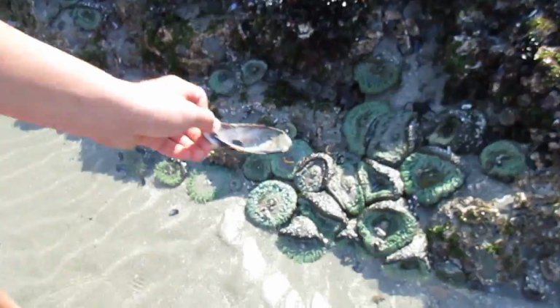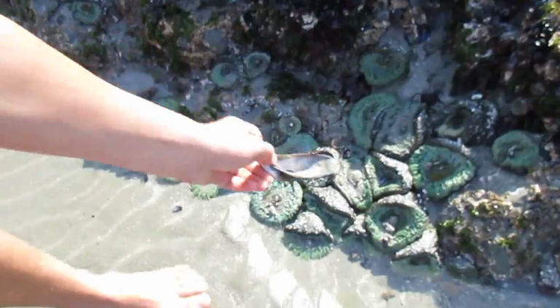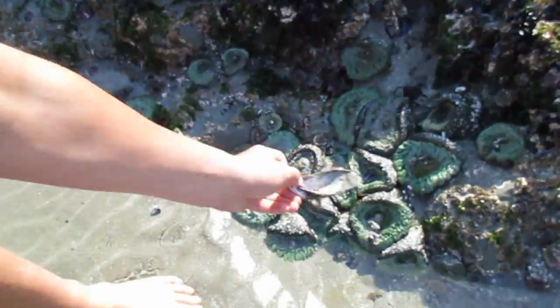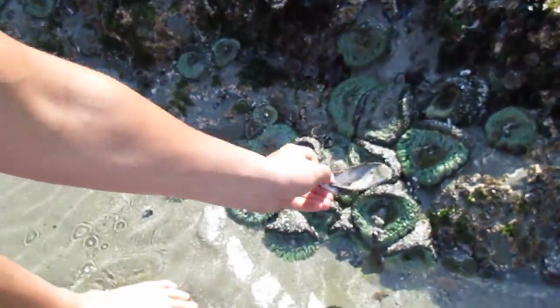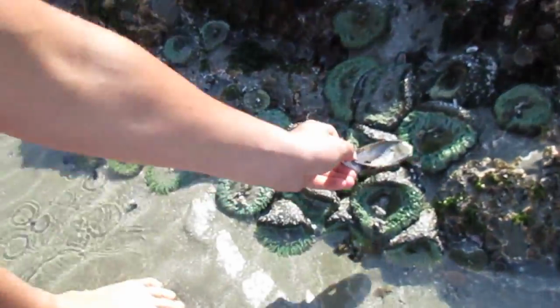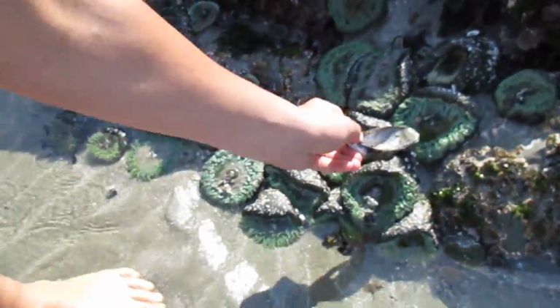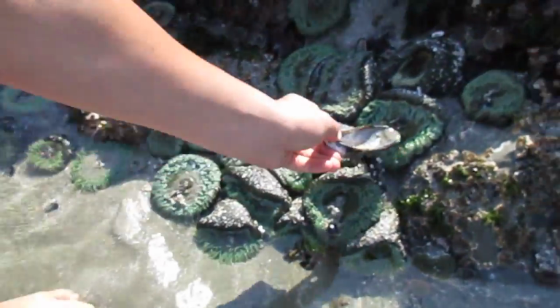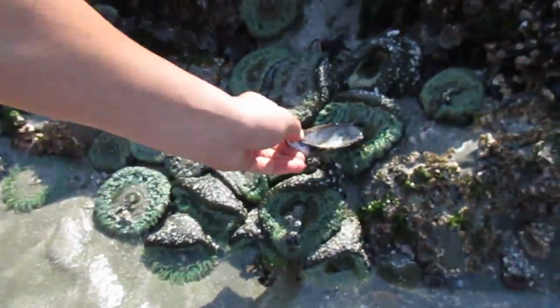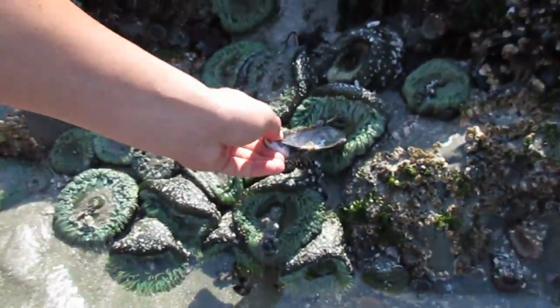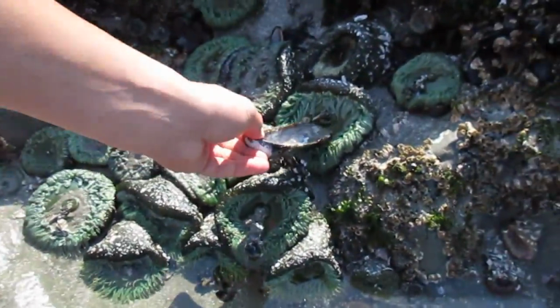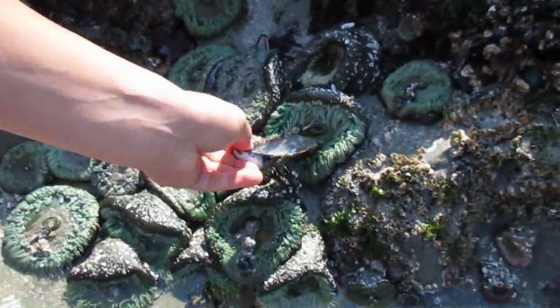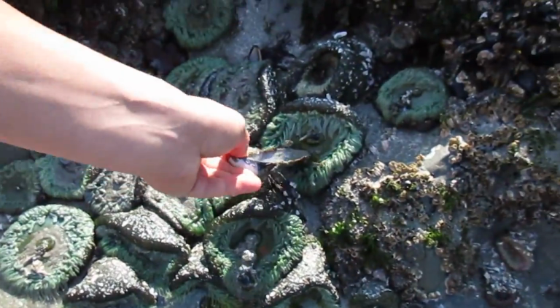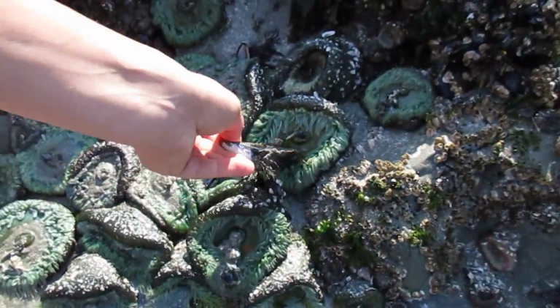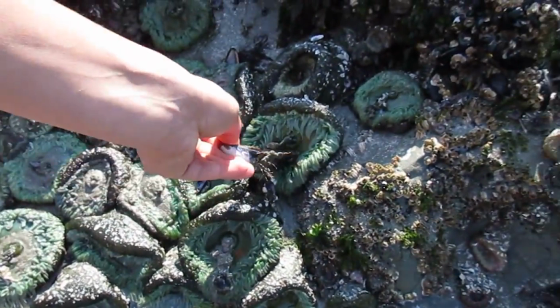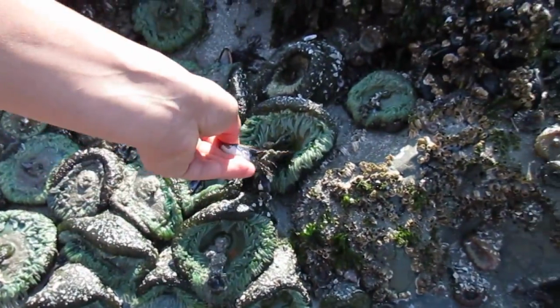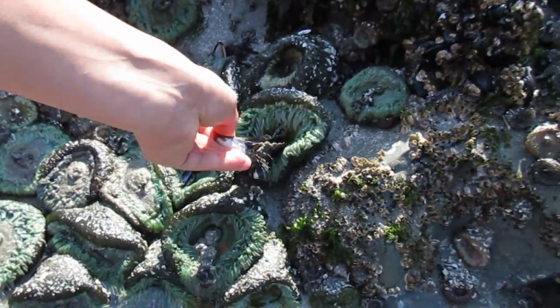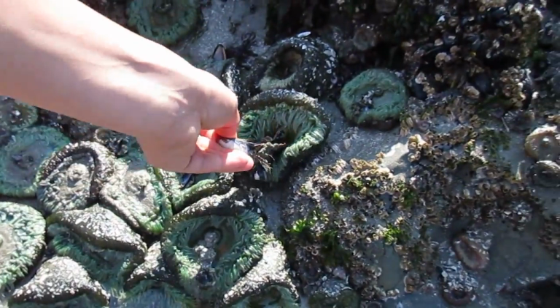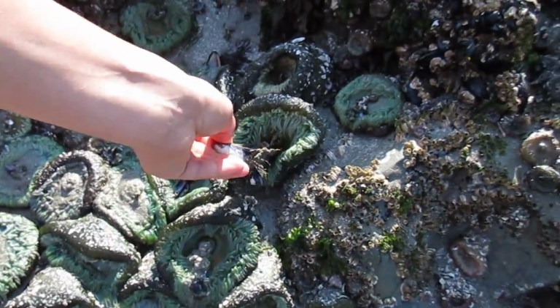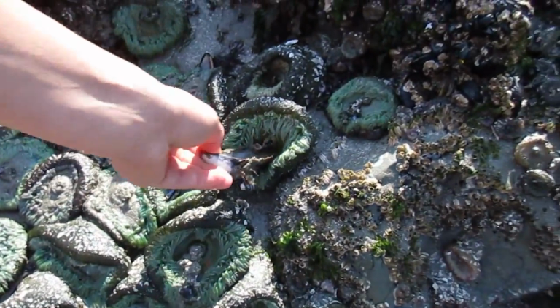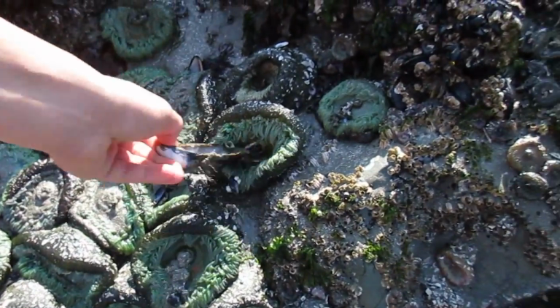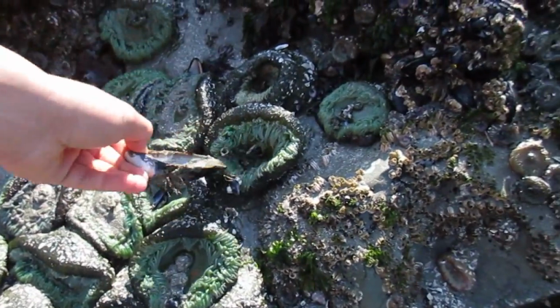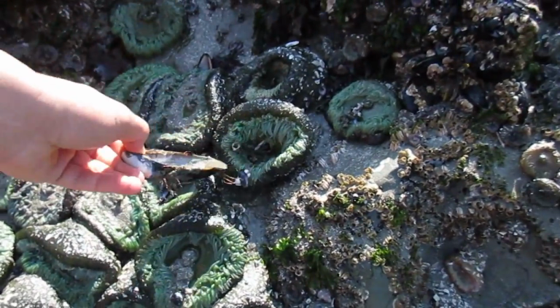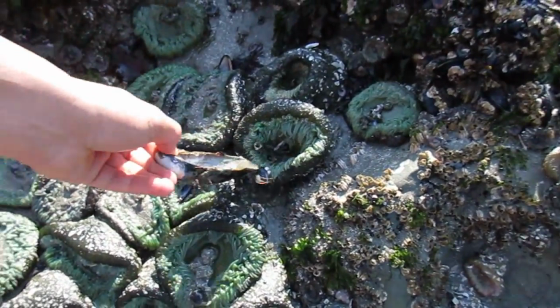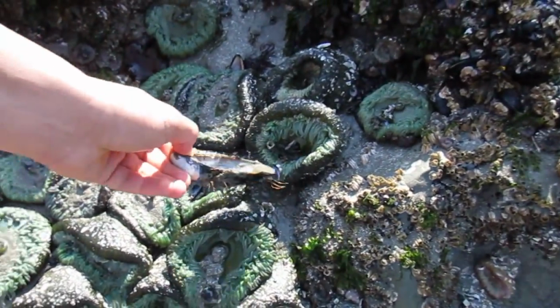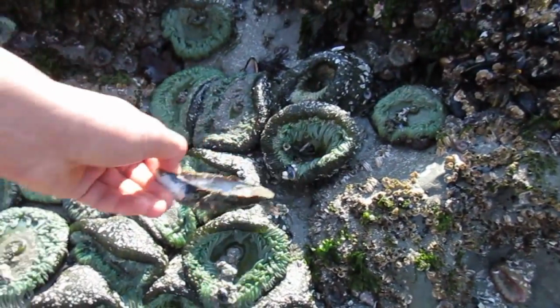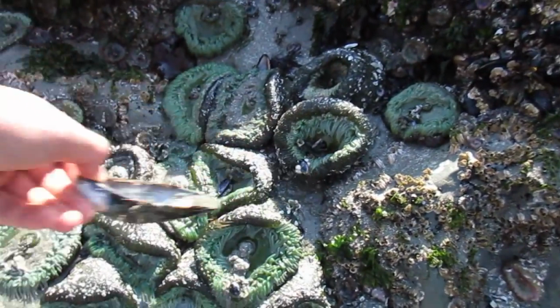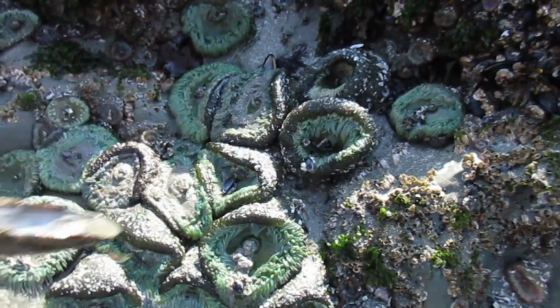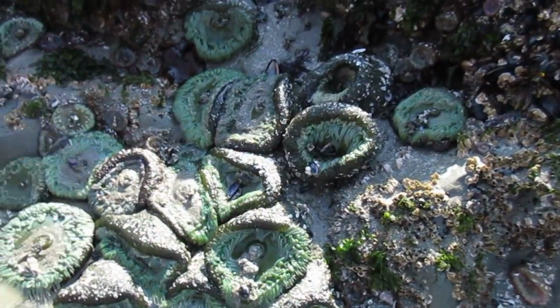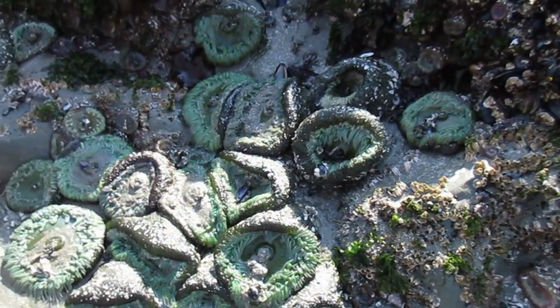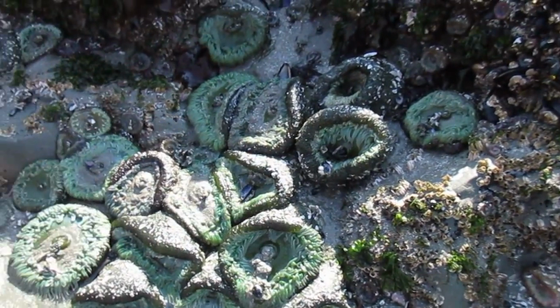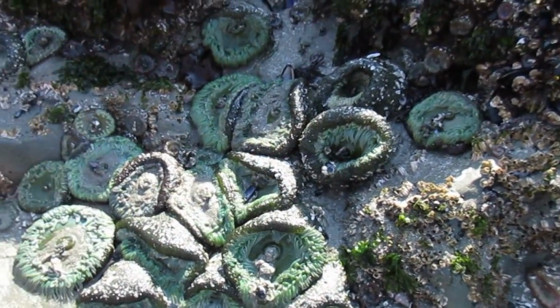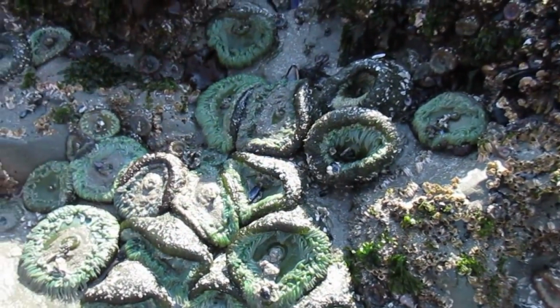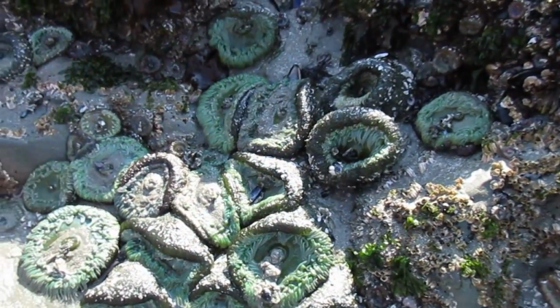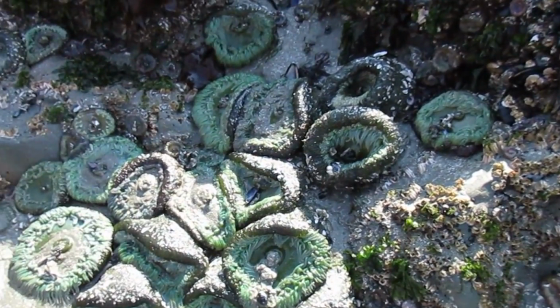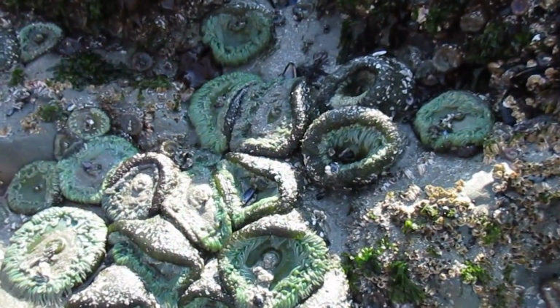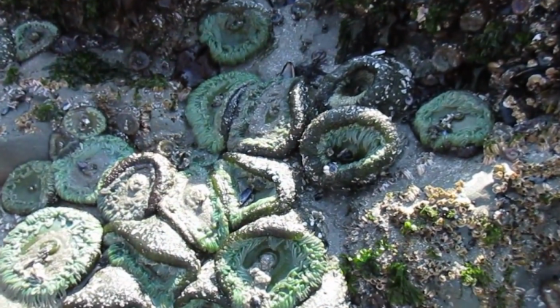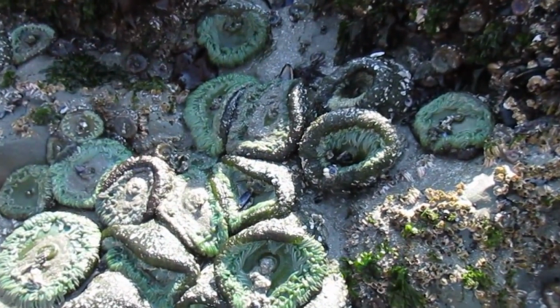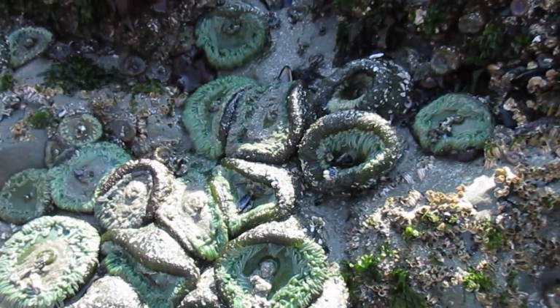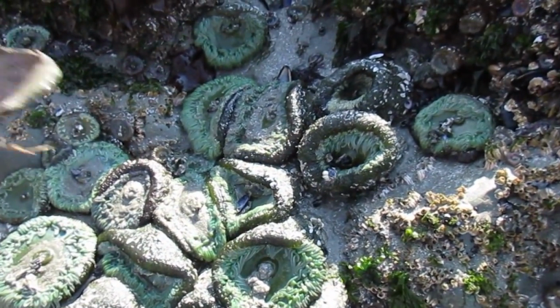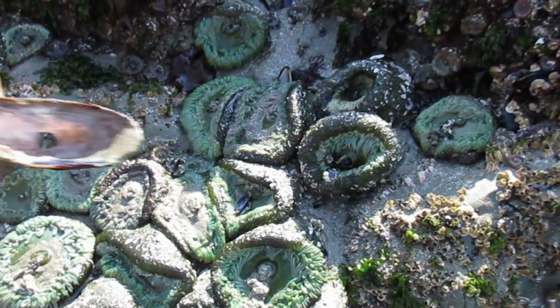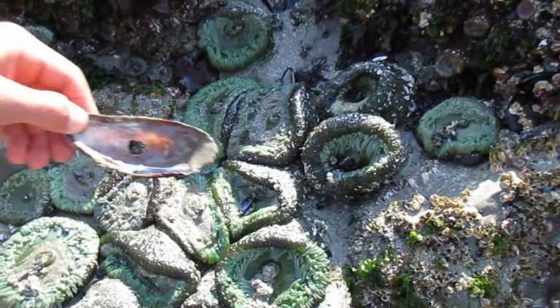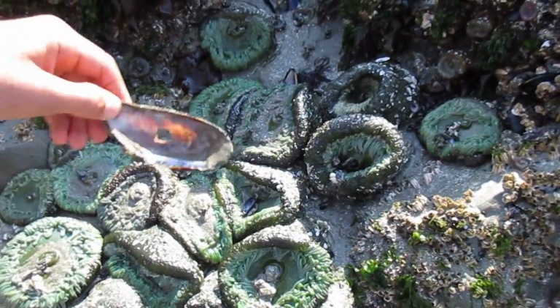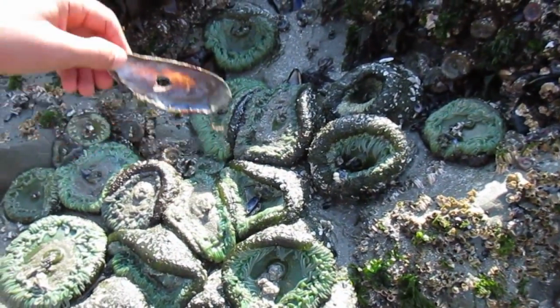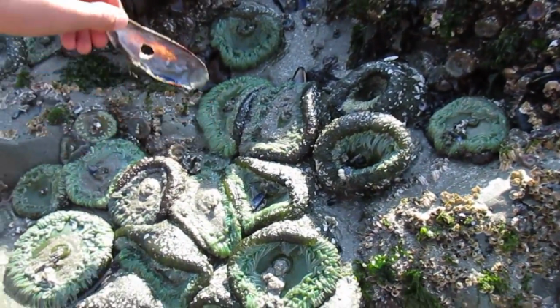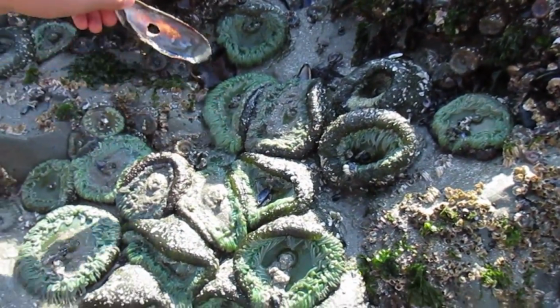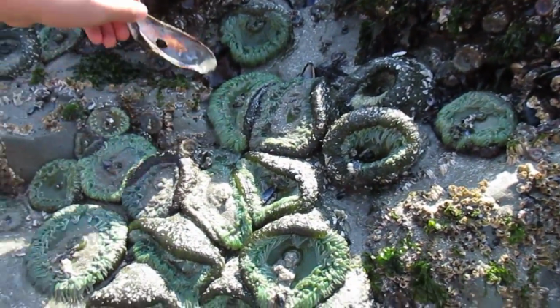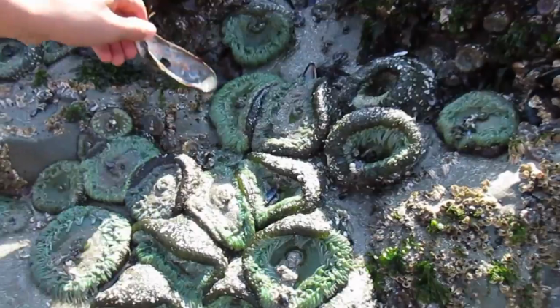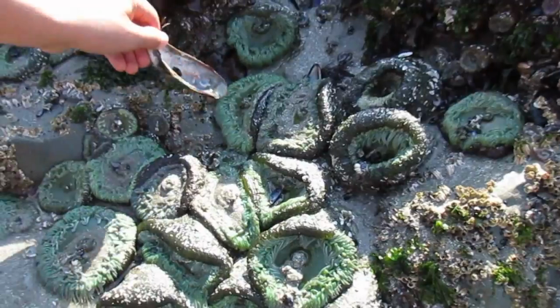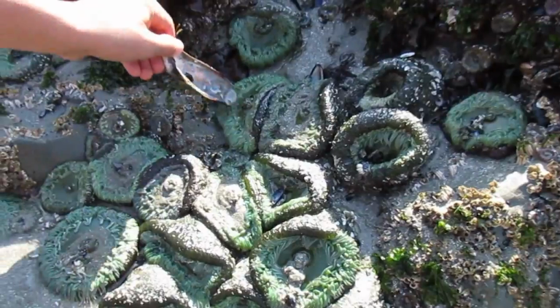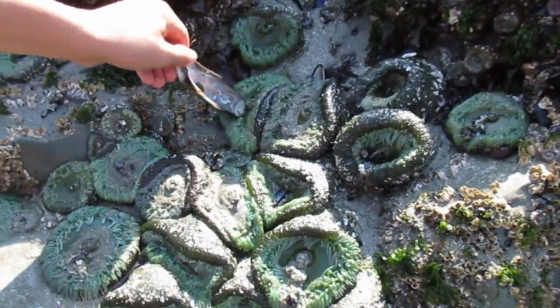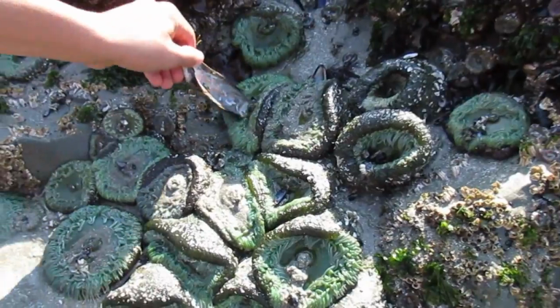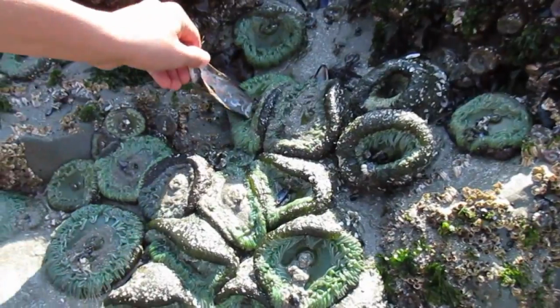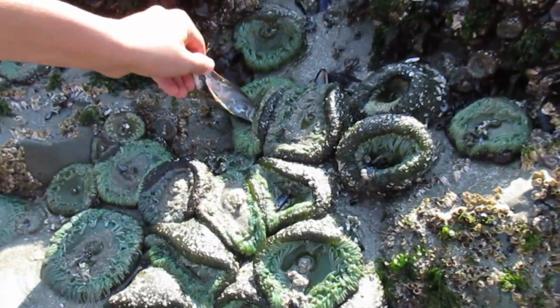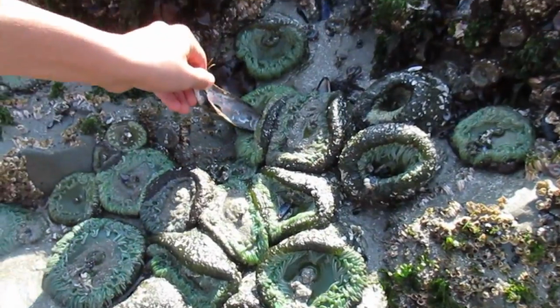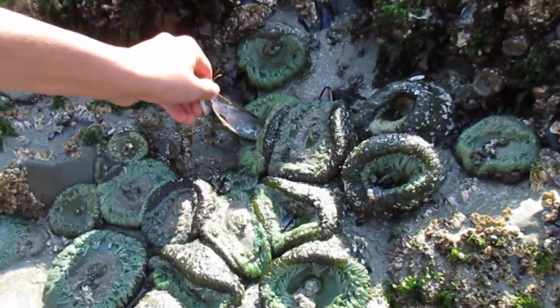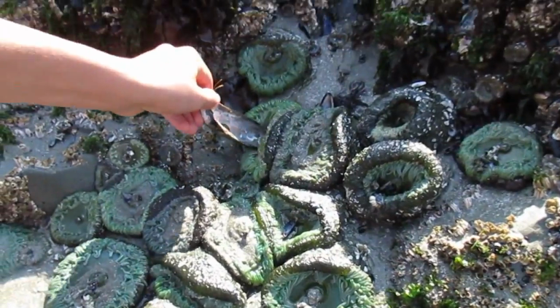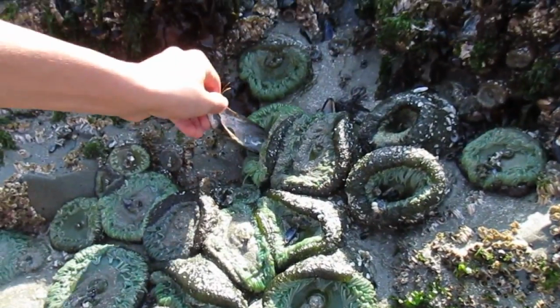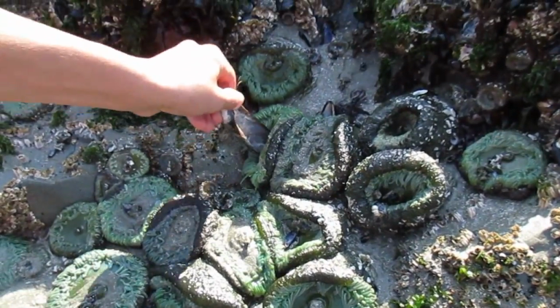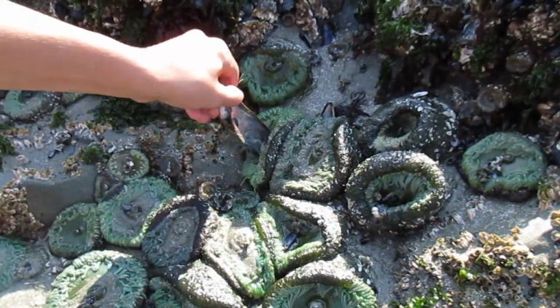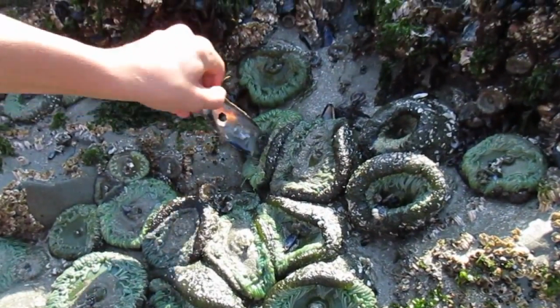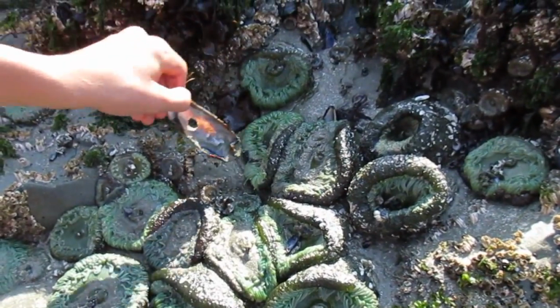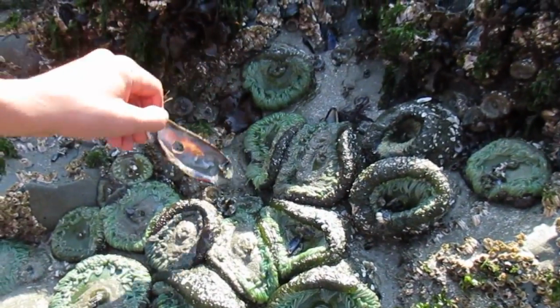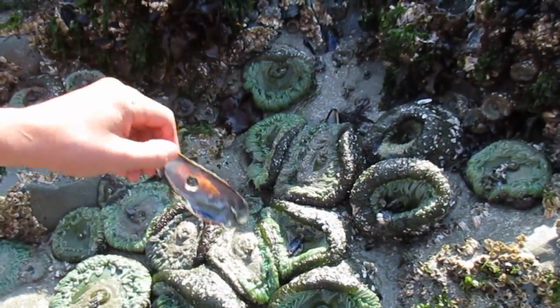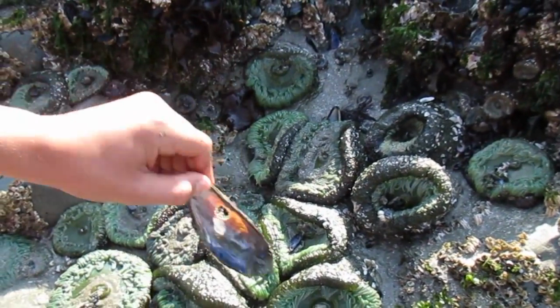Check out these sea anemones here. They fold up like that. Isn't that cool? It's so sketchy. This is at Chesterman Beach on the west coast.